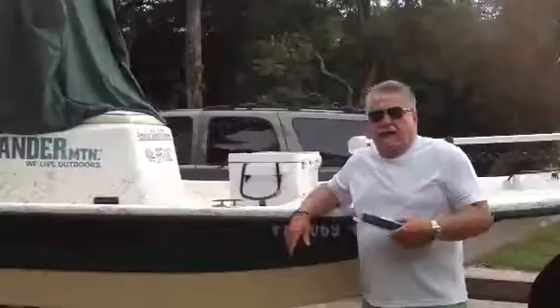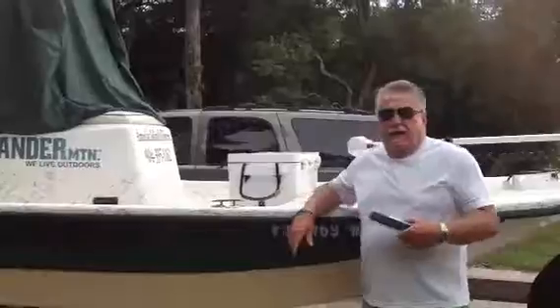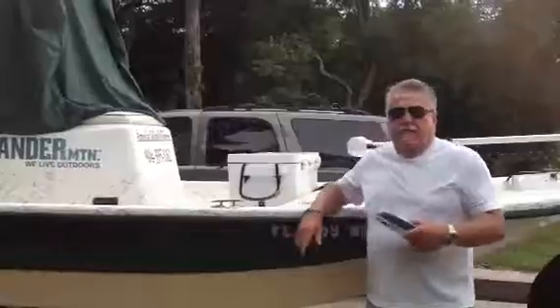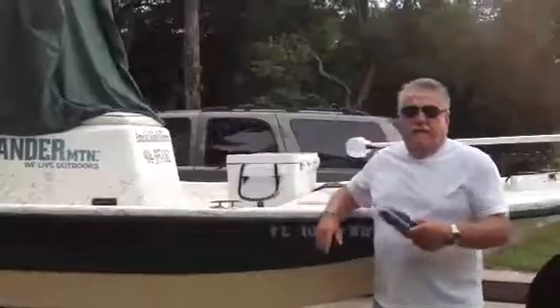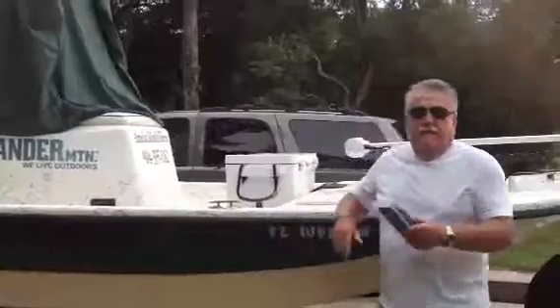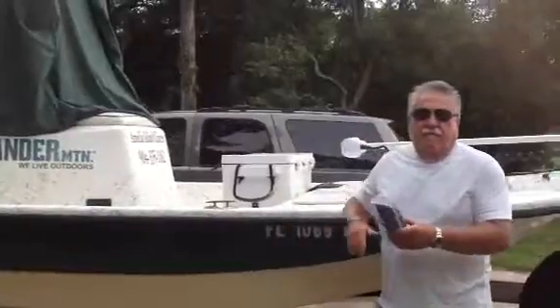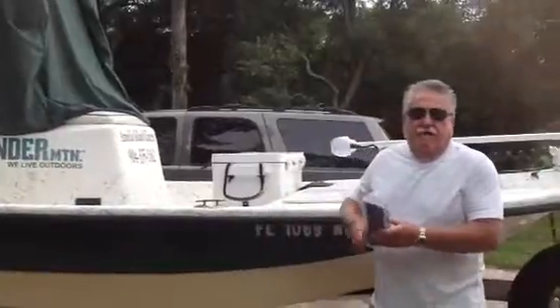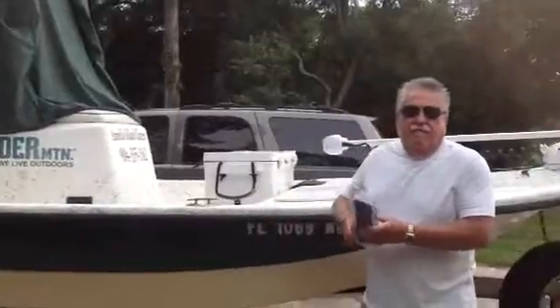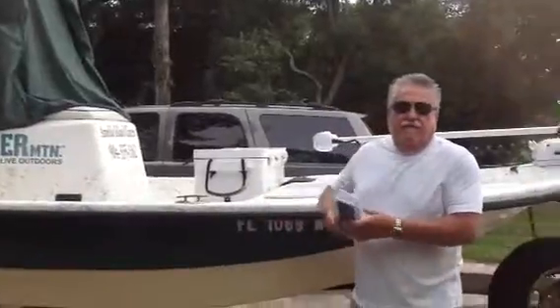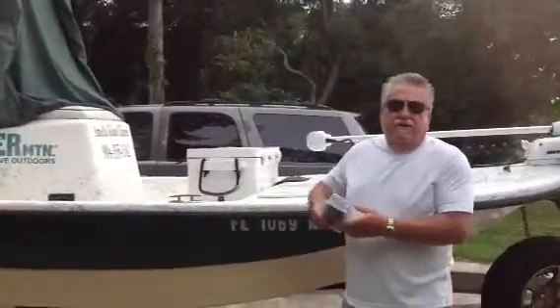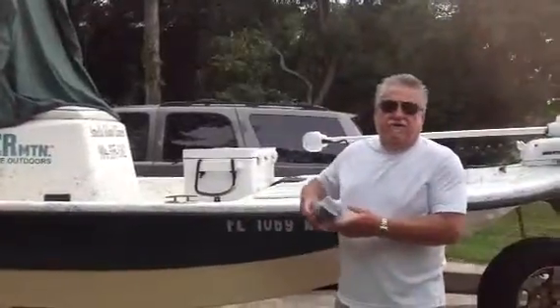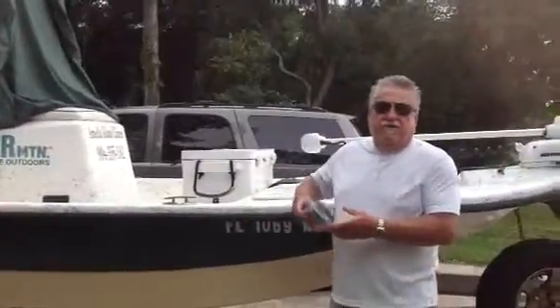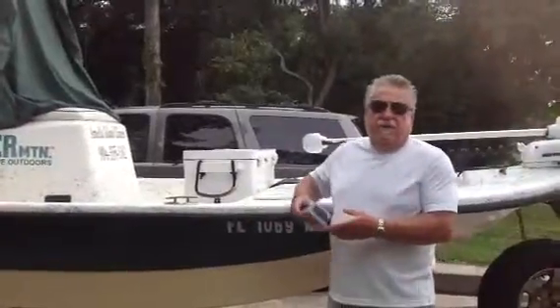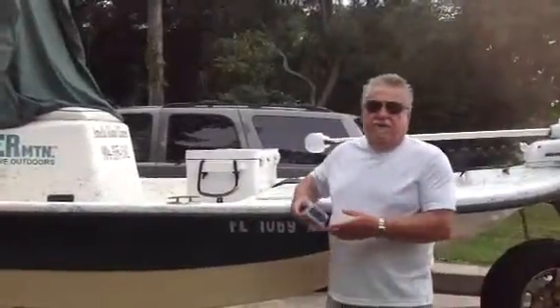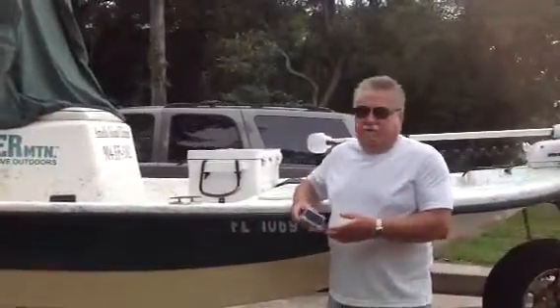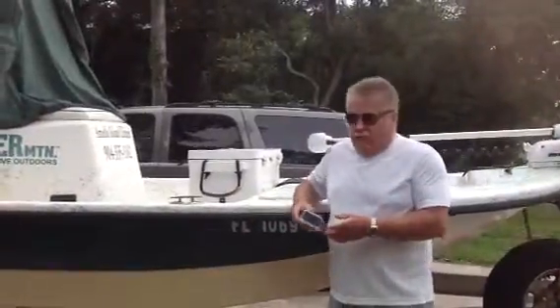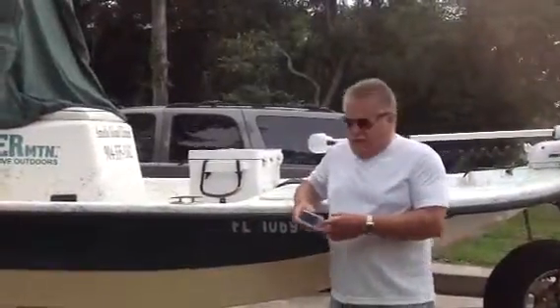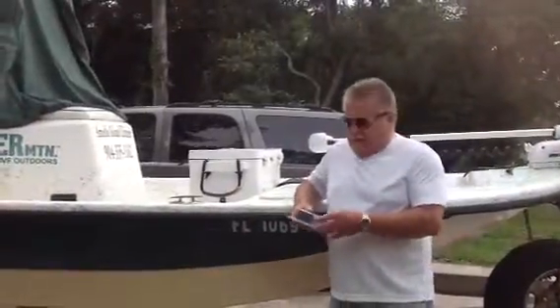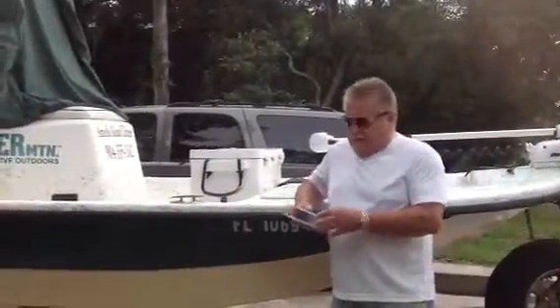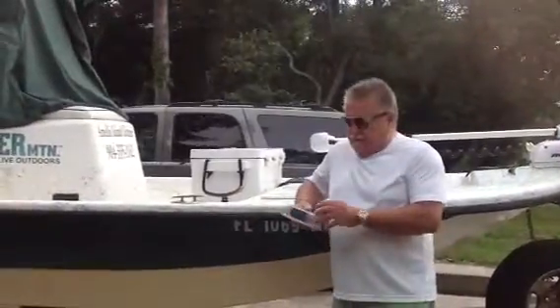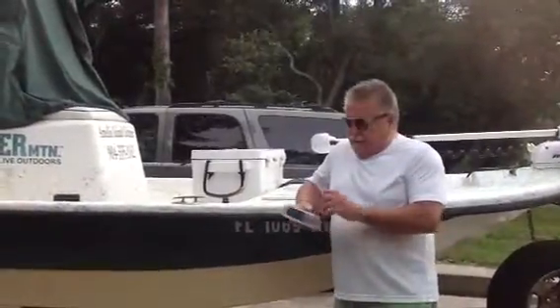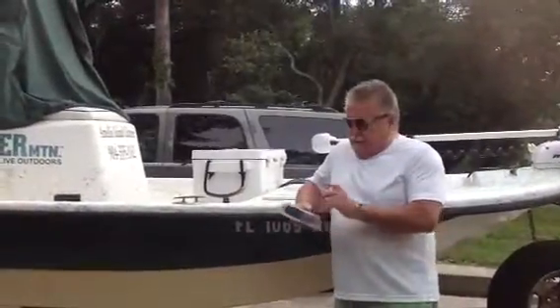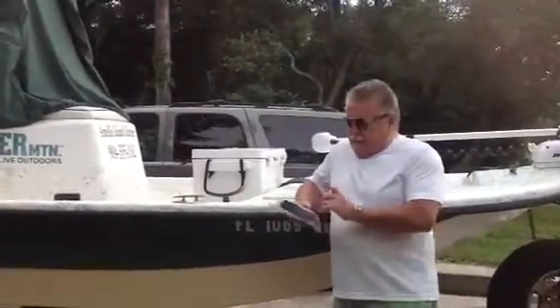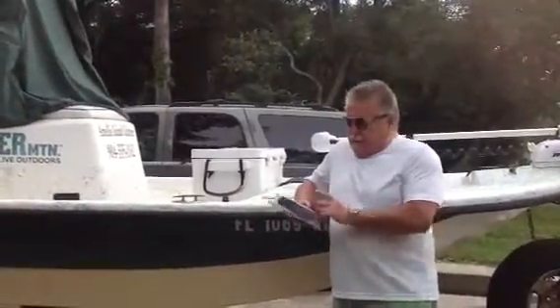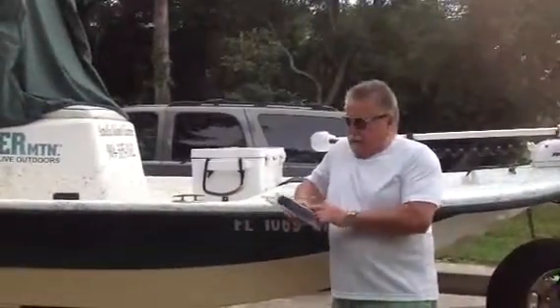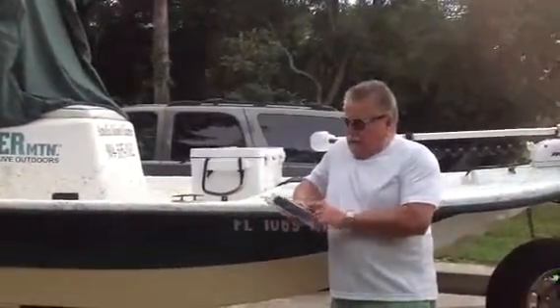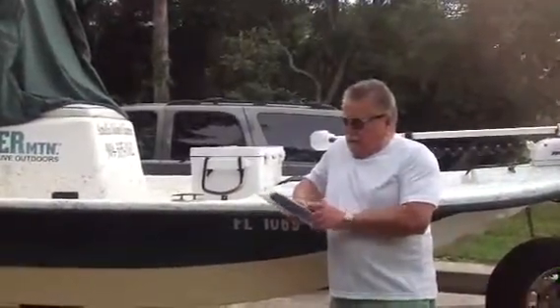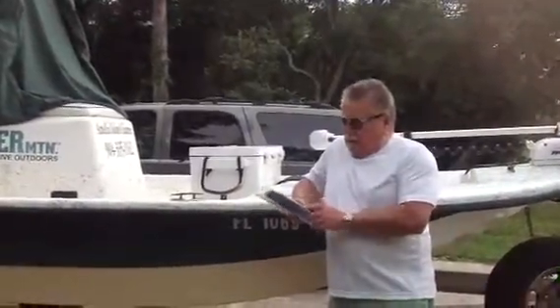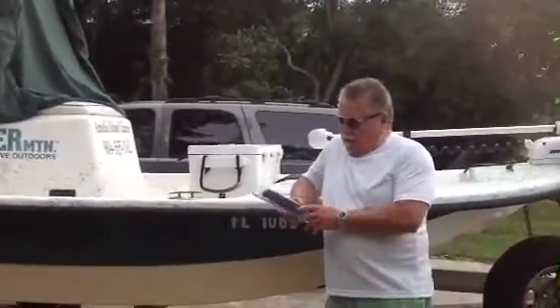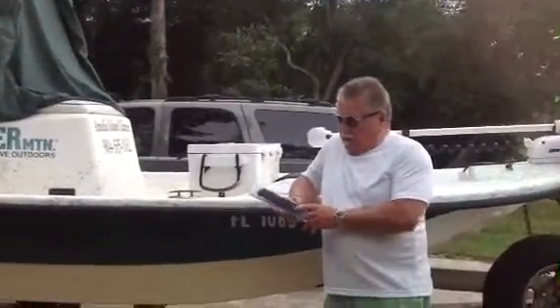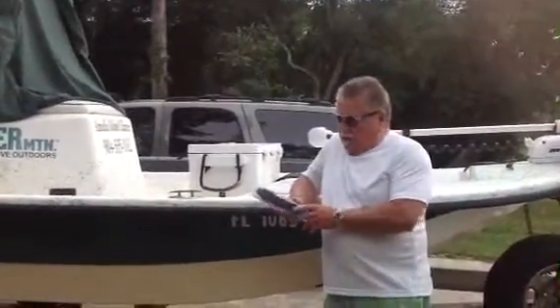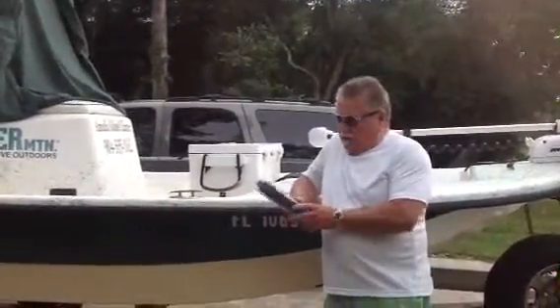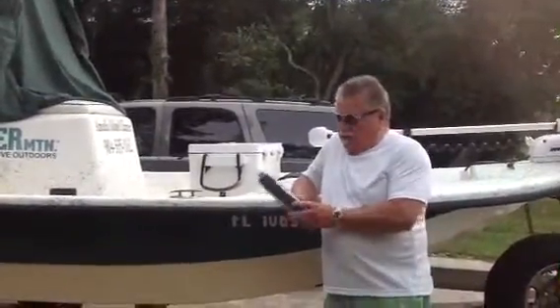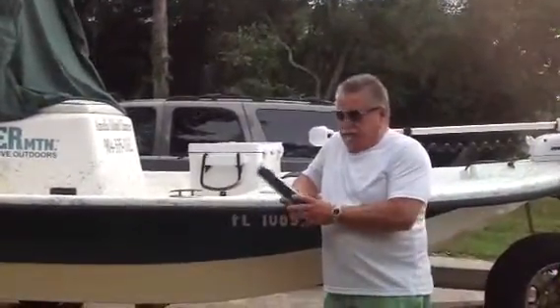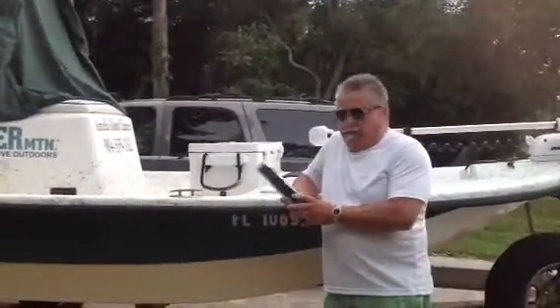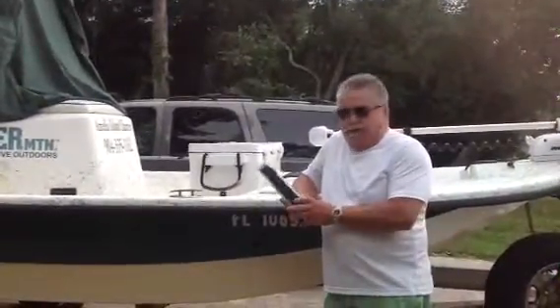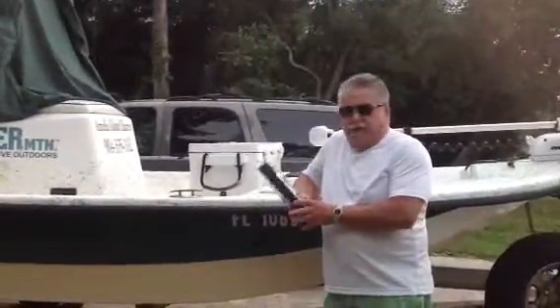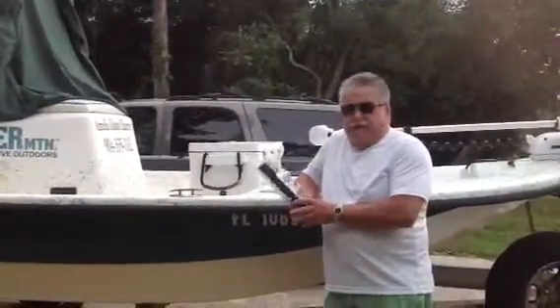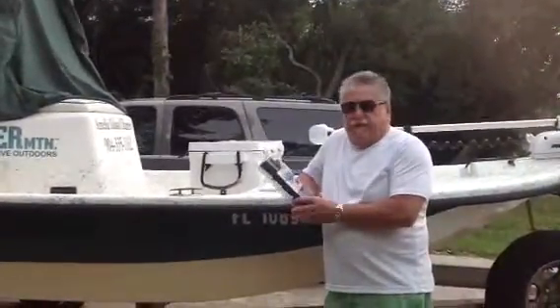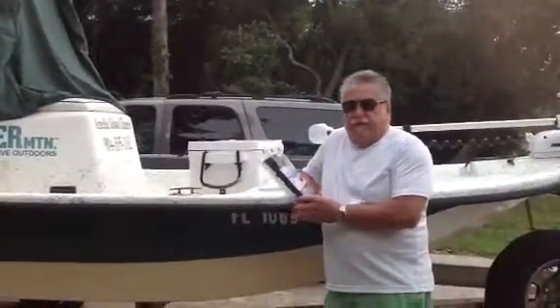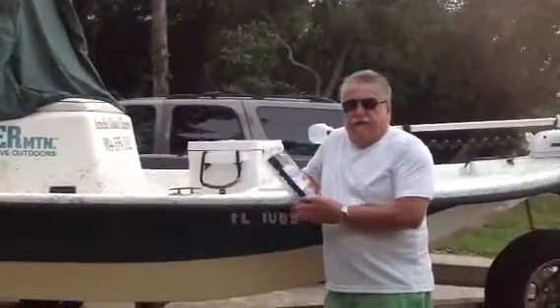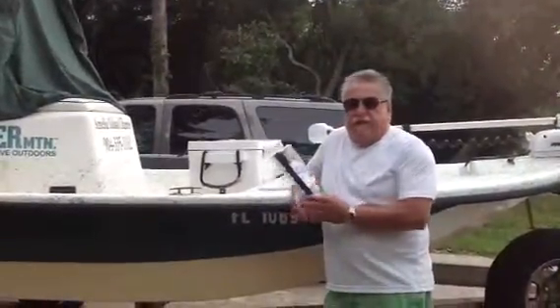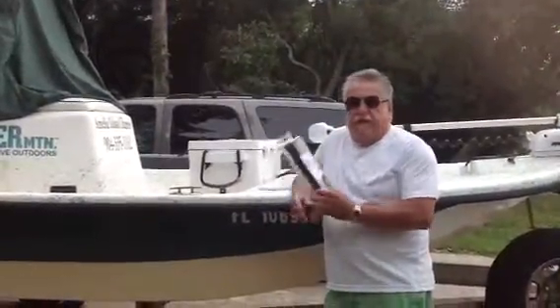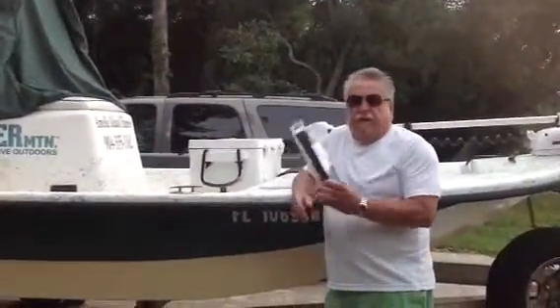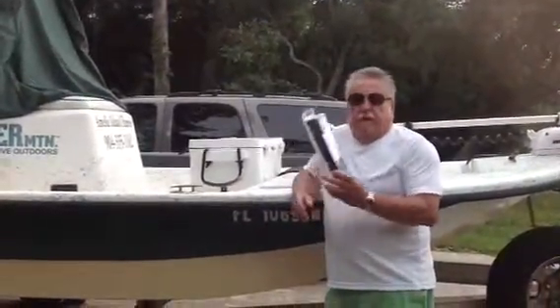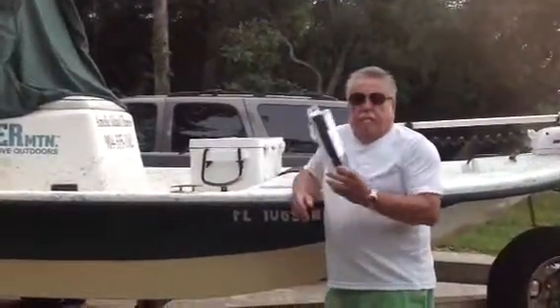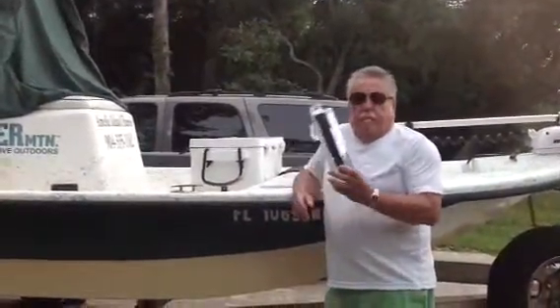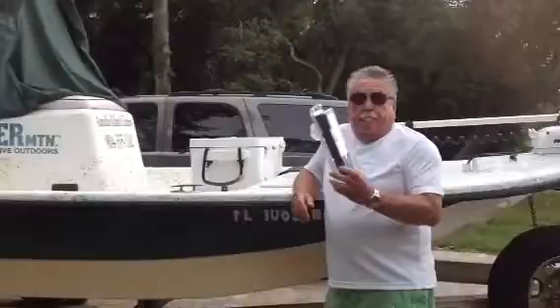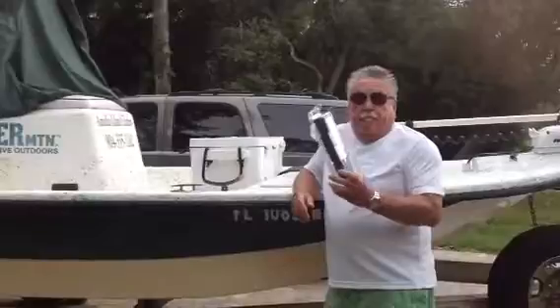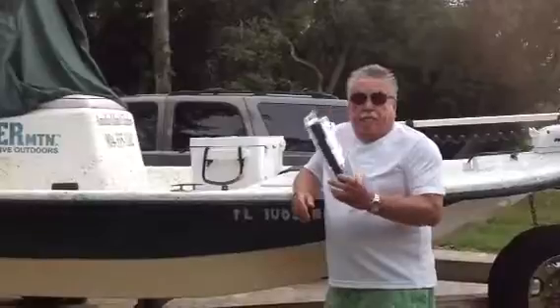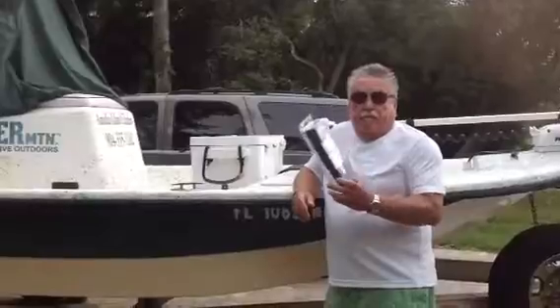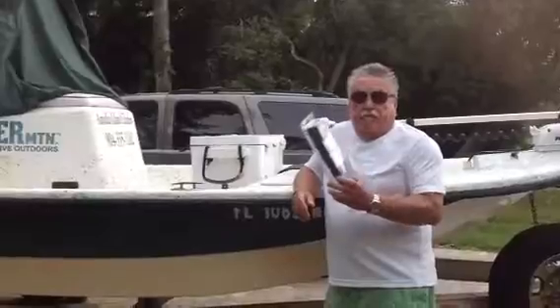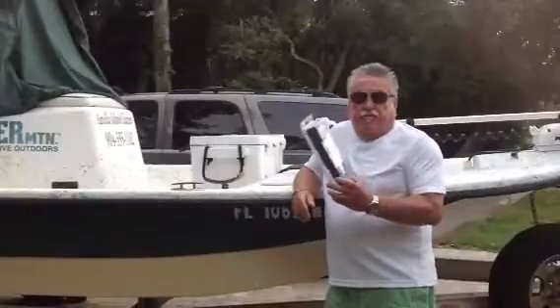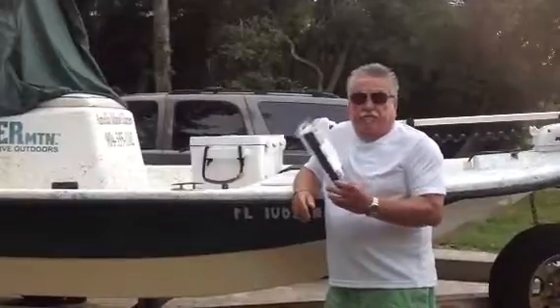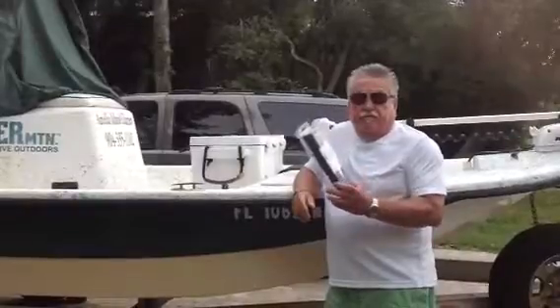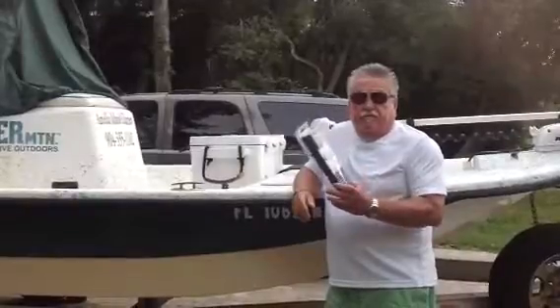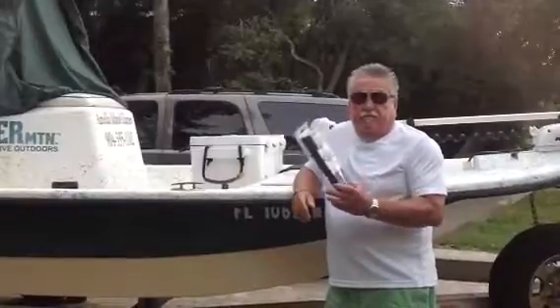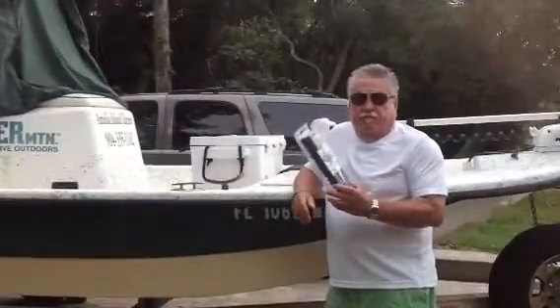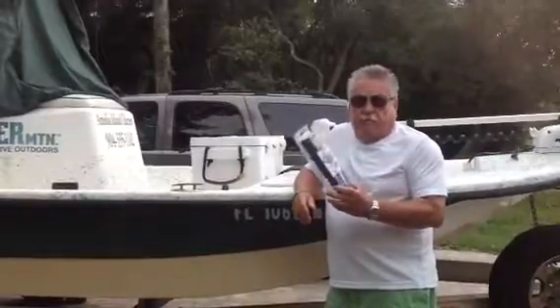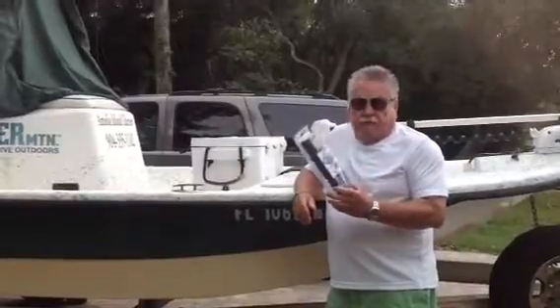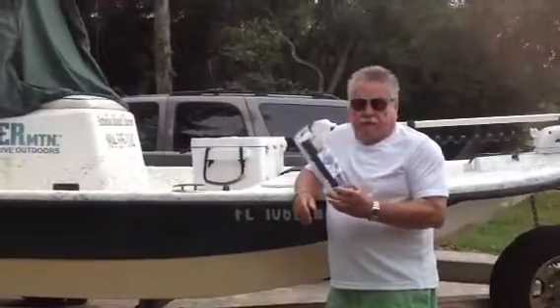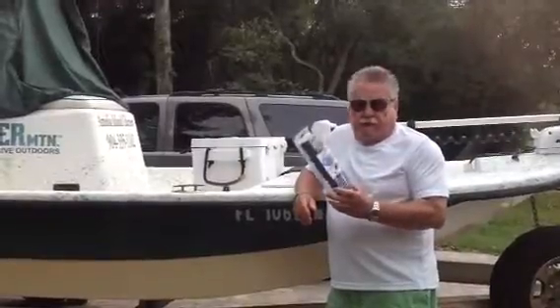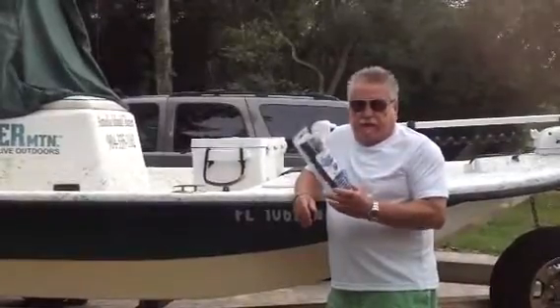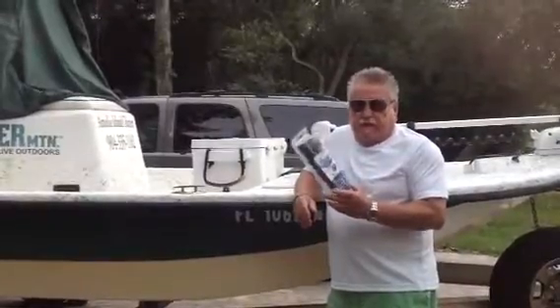Hi, I'm Mike from EZ Riser Products, and what I want to do is demonstrate the Boat Flexible Boarding Ladder.